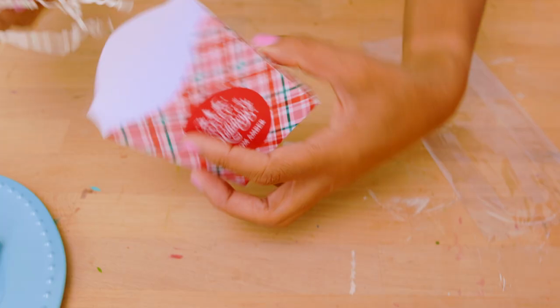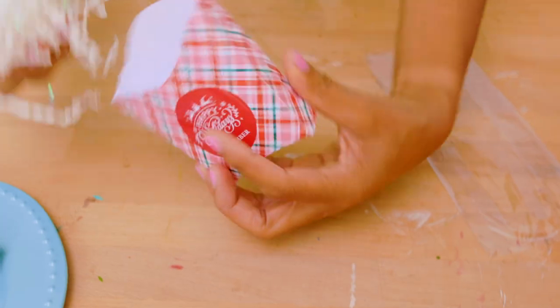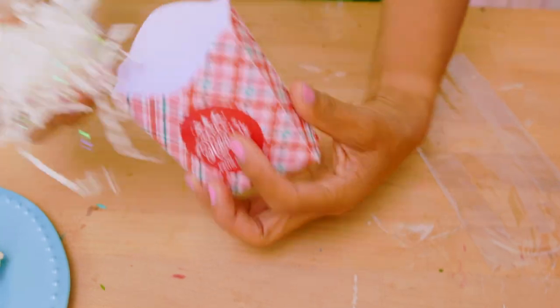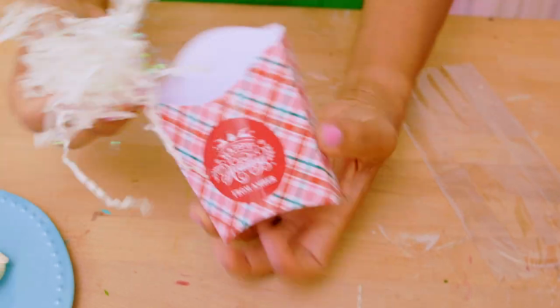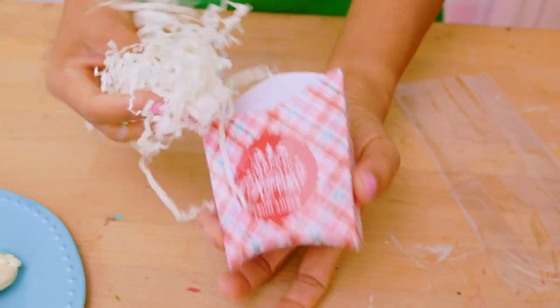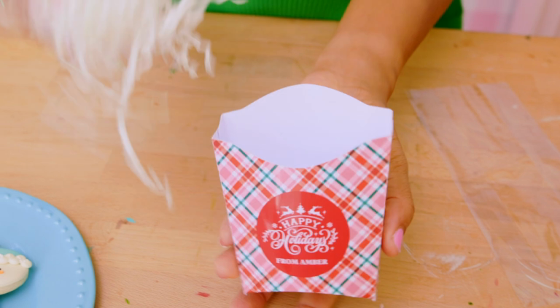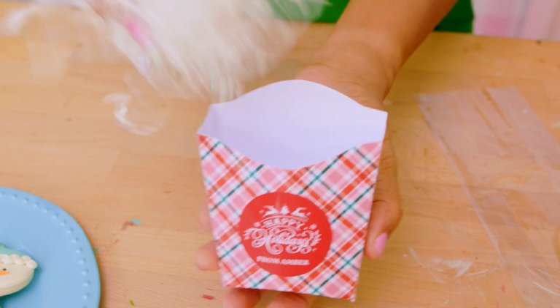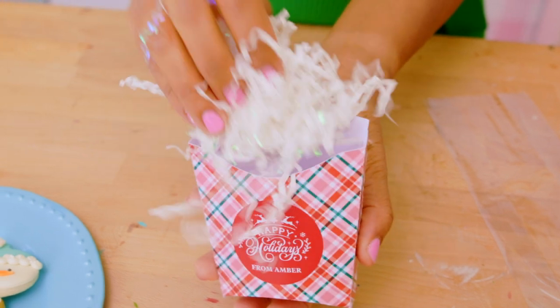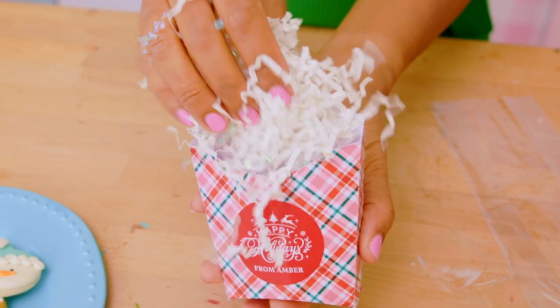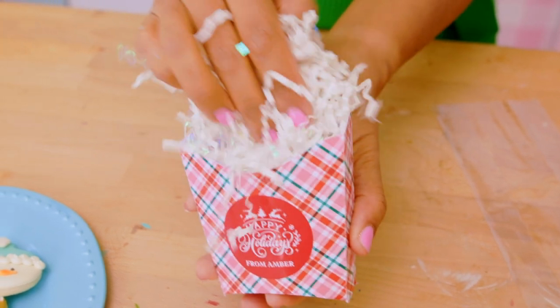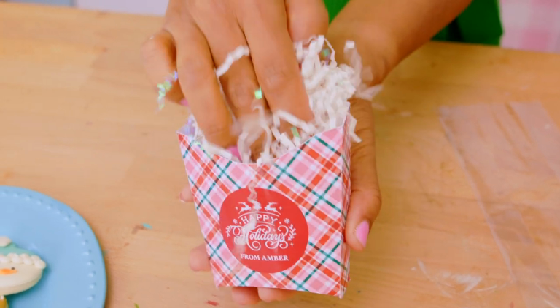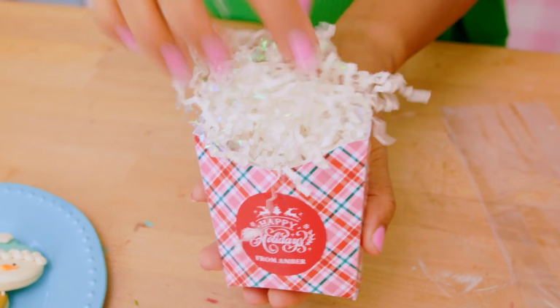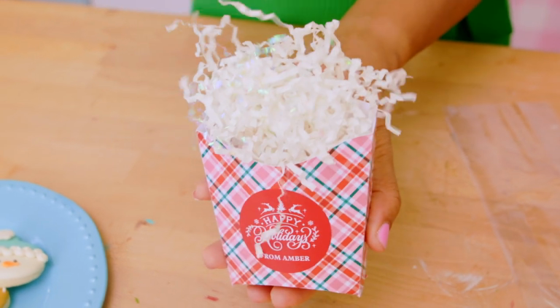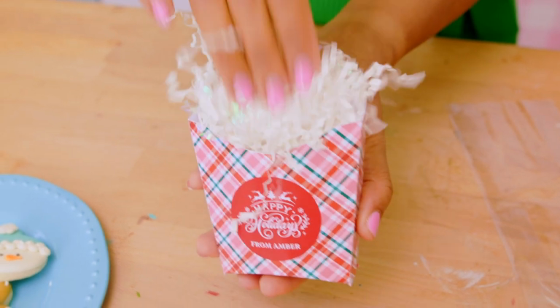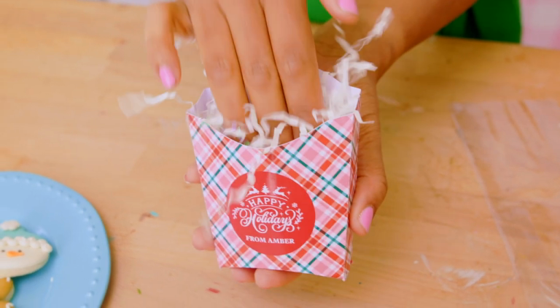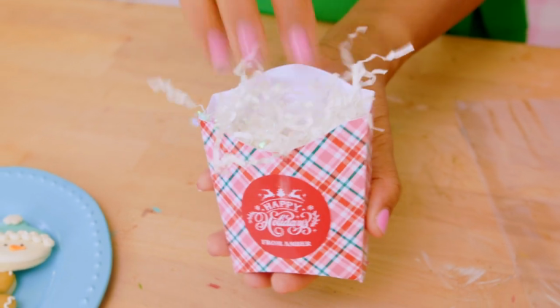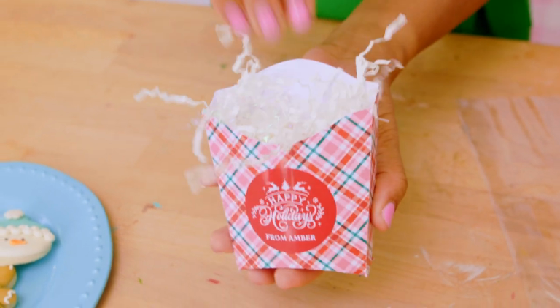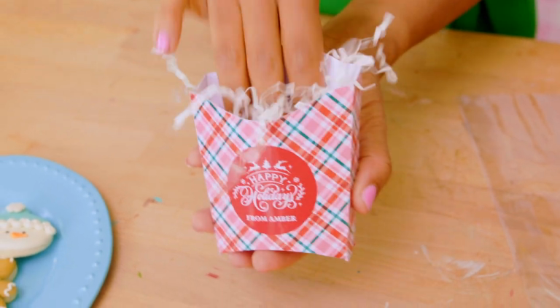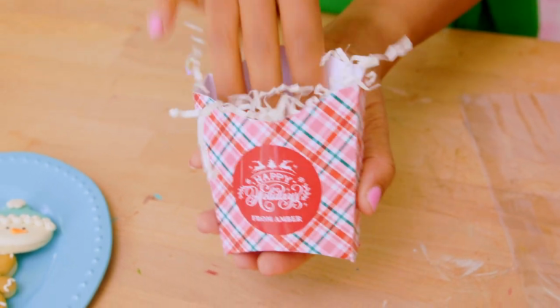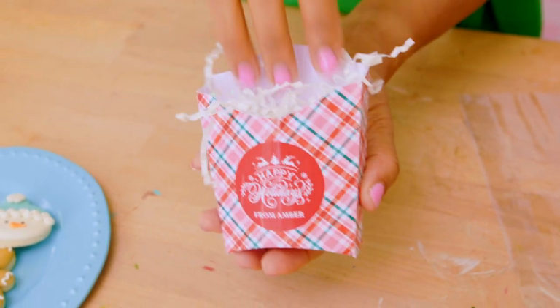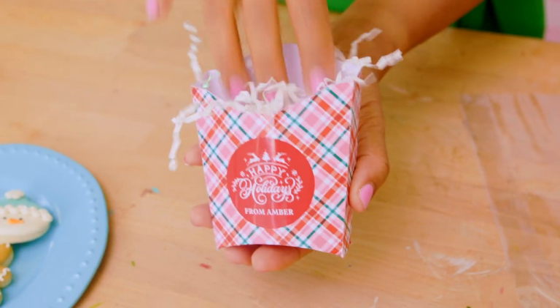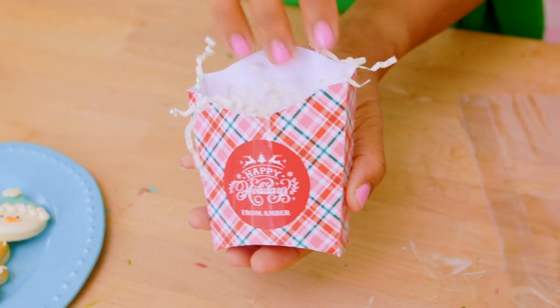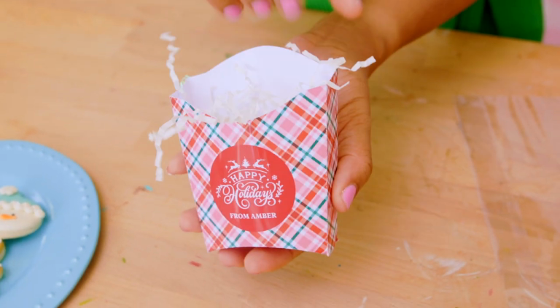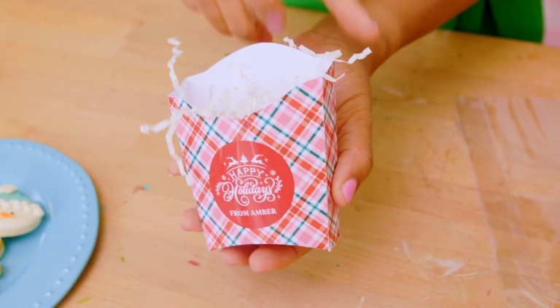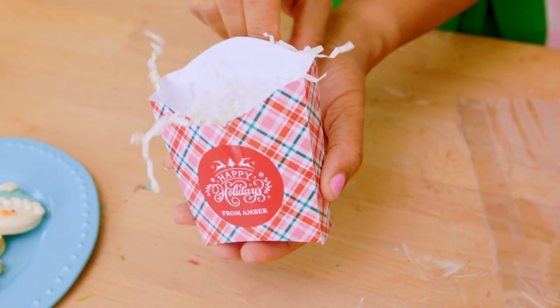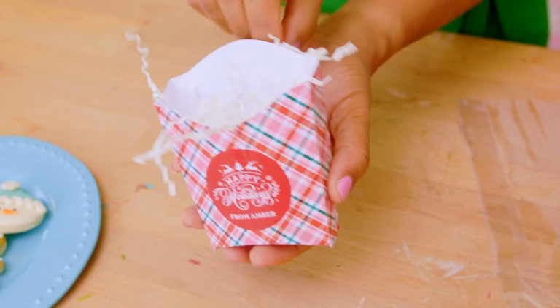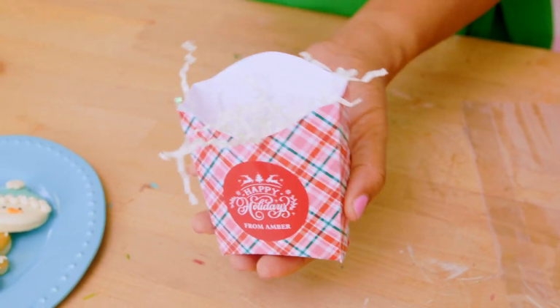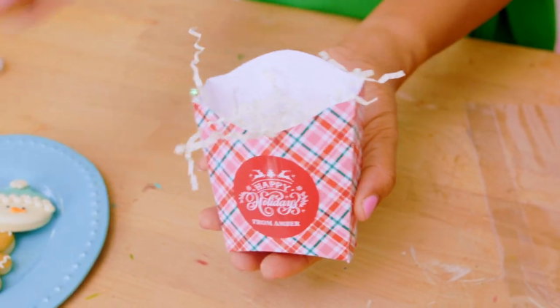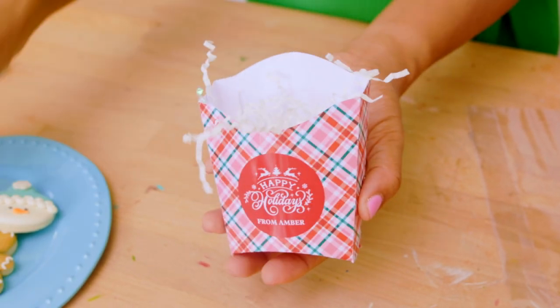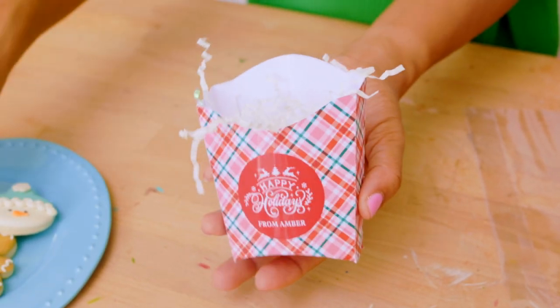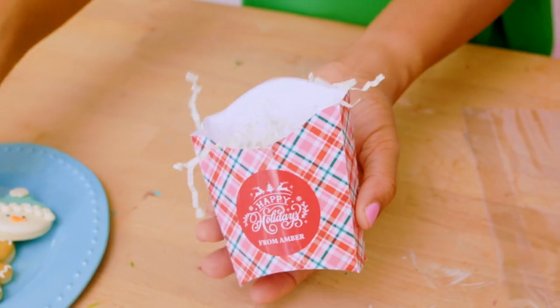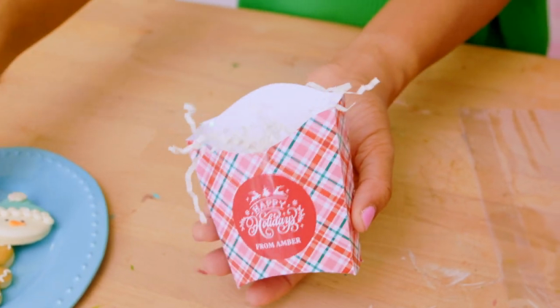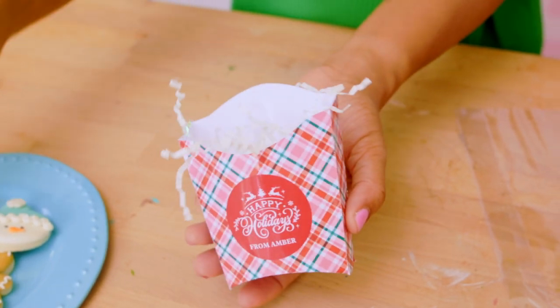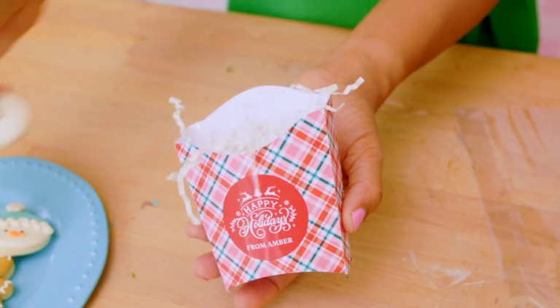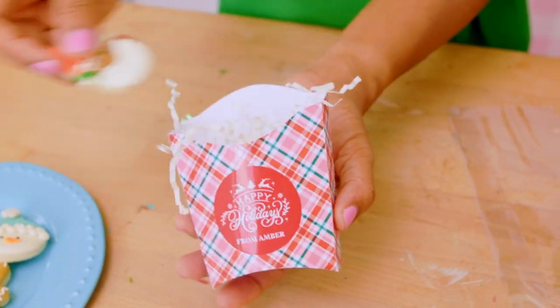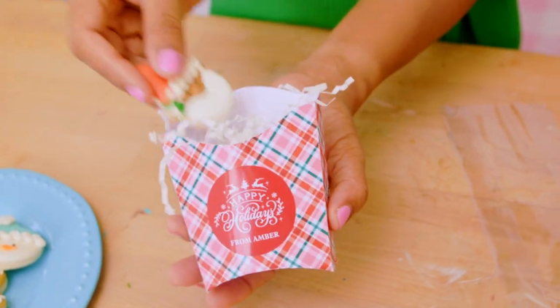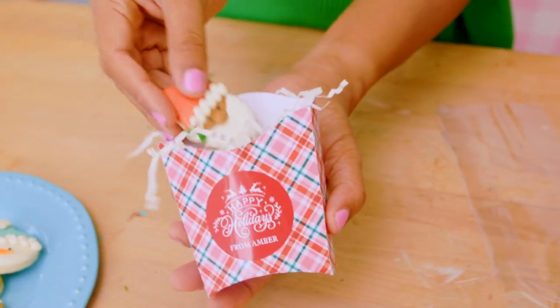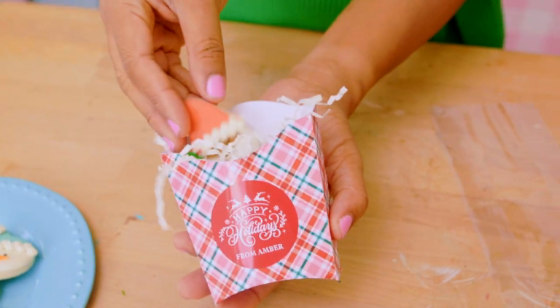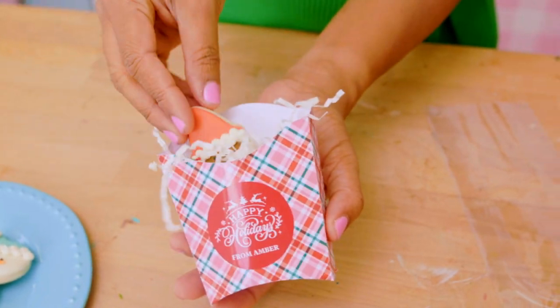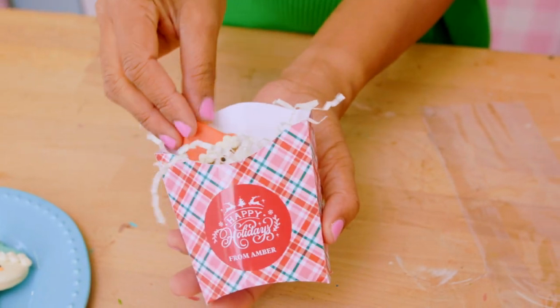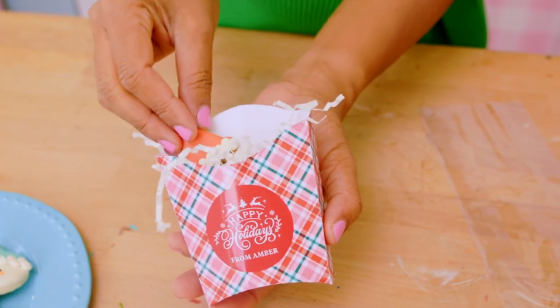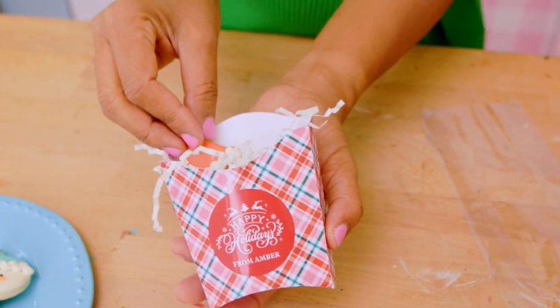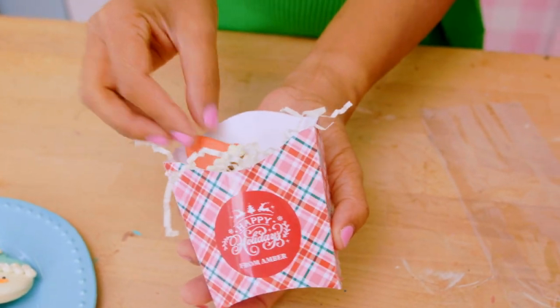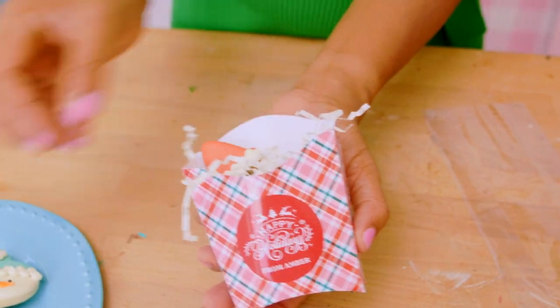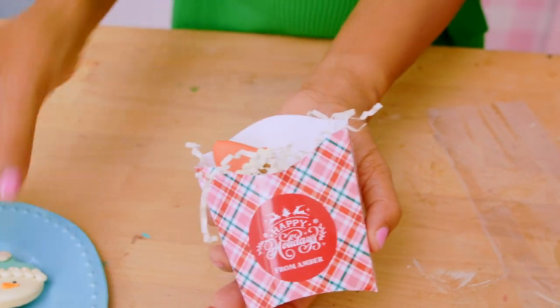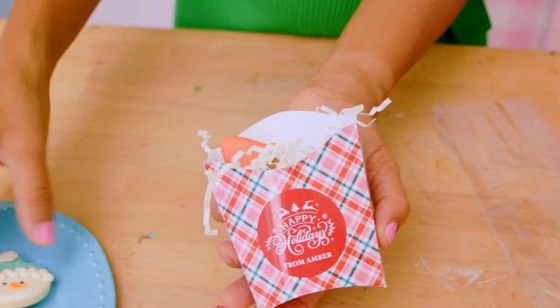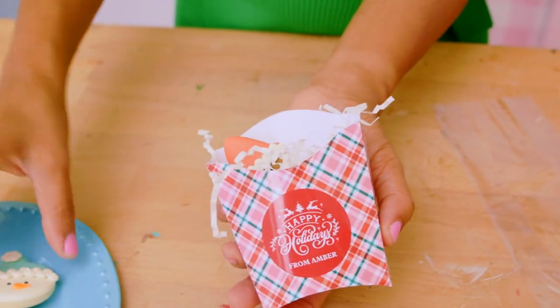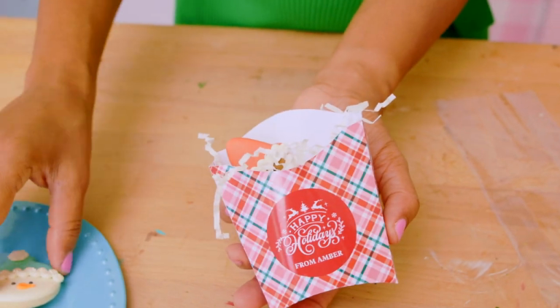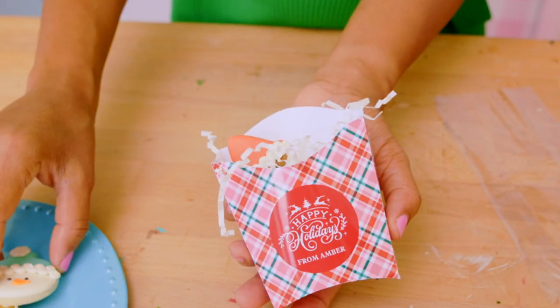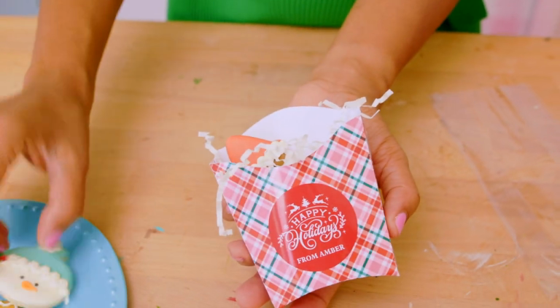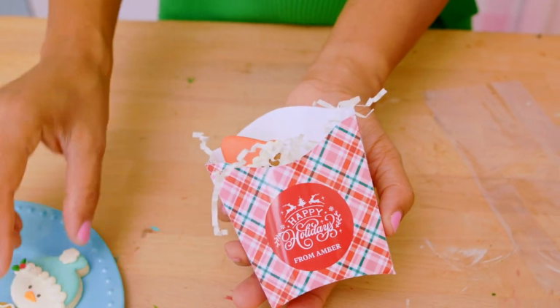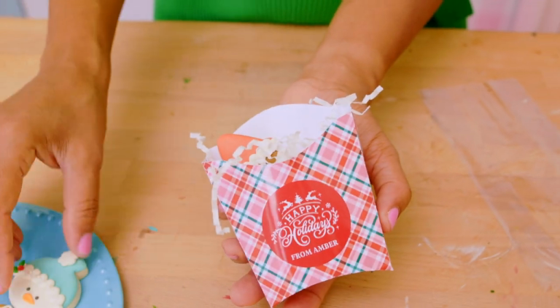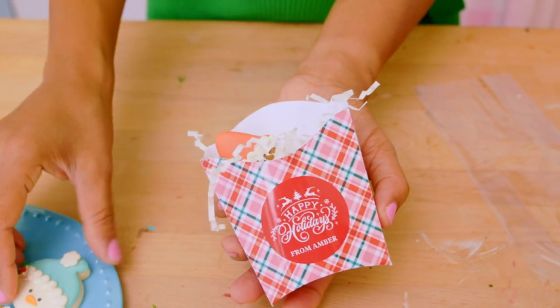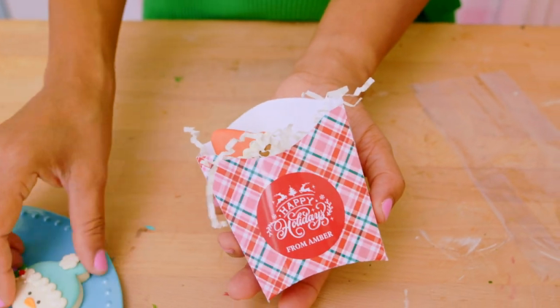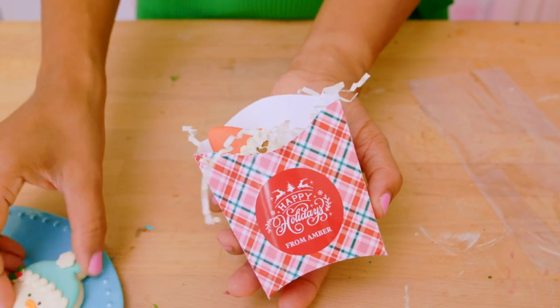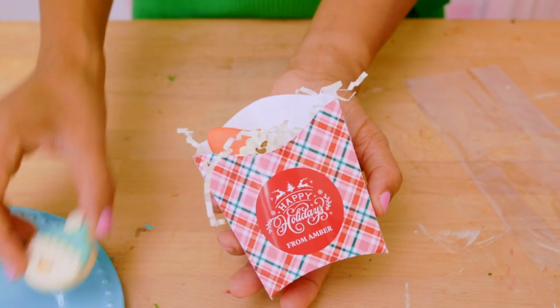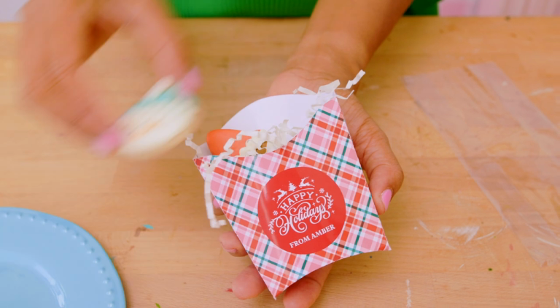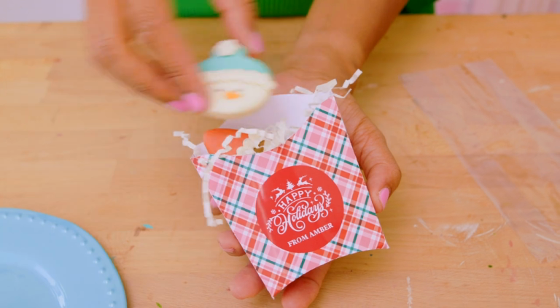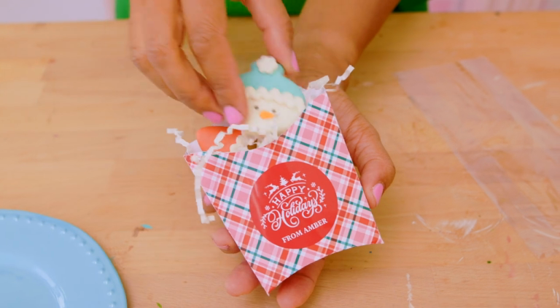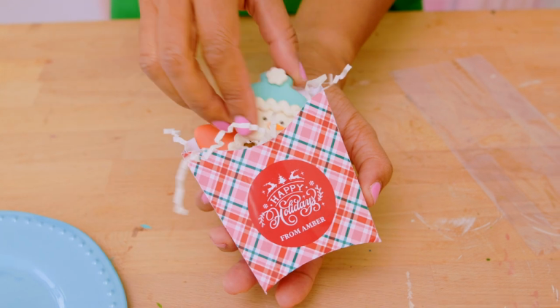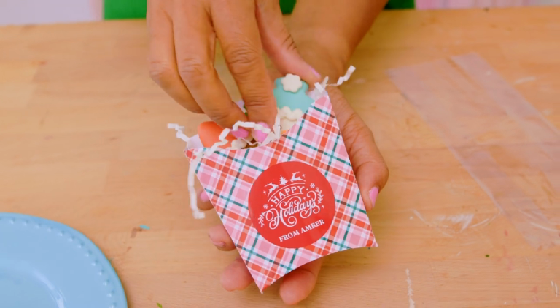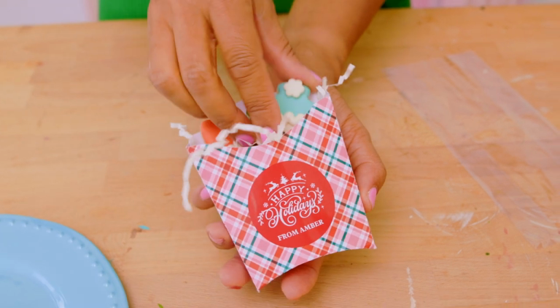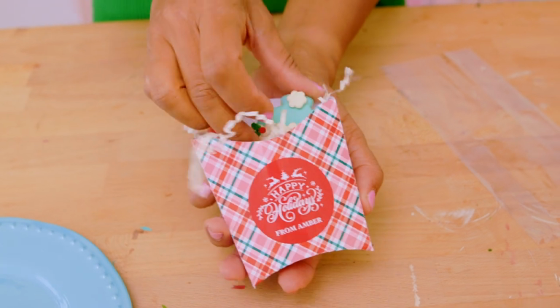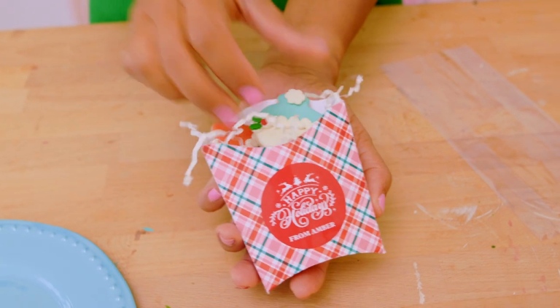You can fill this up any way you'd like. I'm using these cute holiday cookies, and then I'll use a cellophane bag to finish it off.